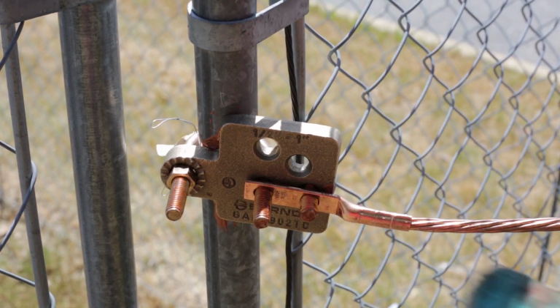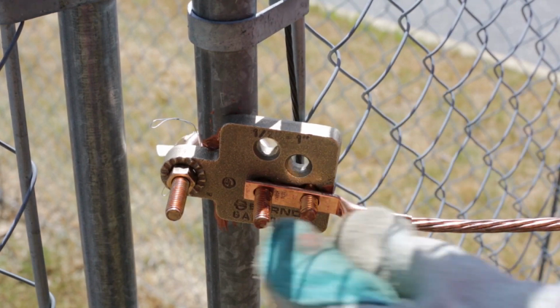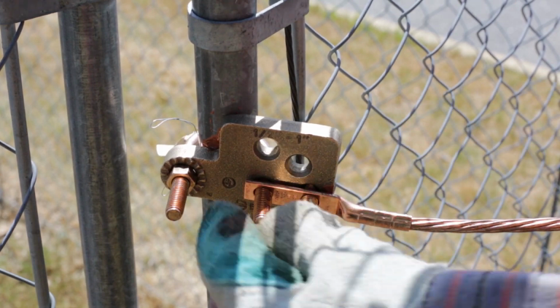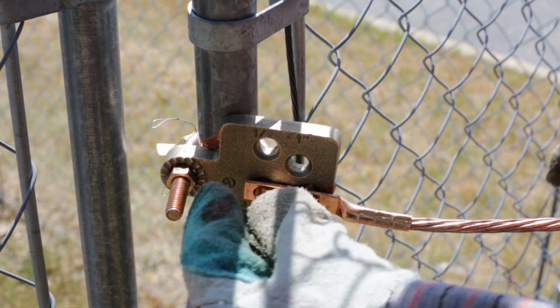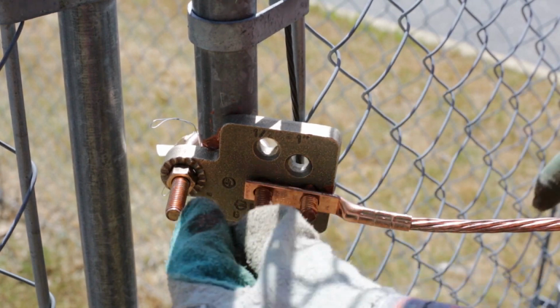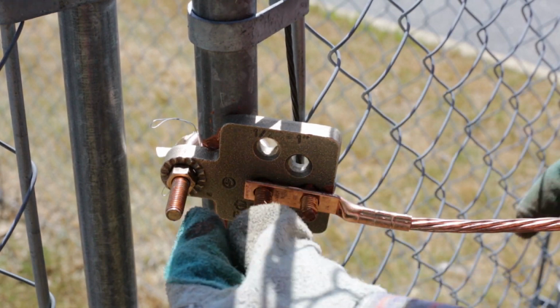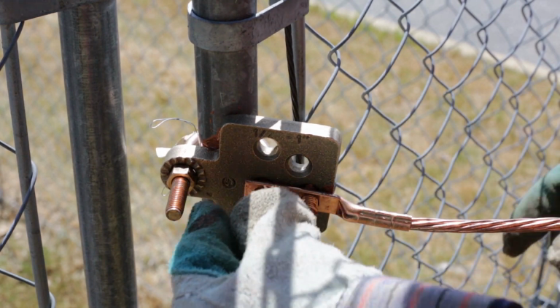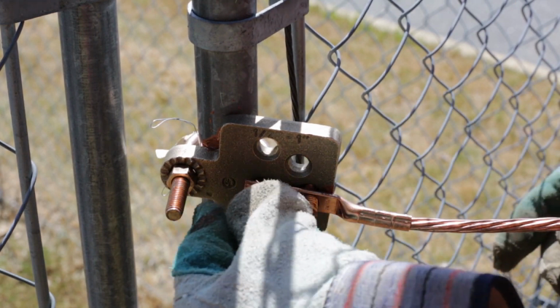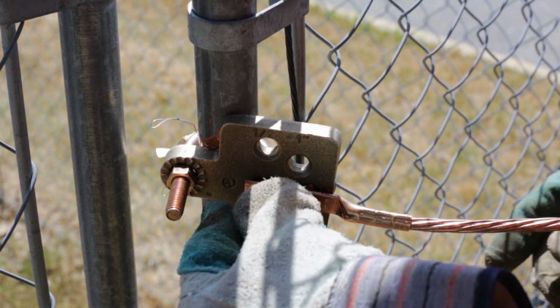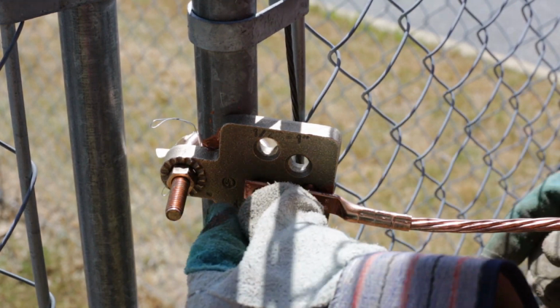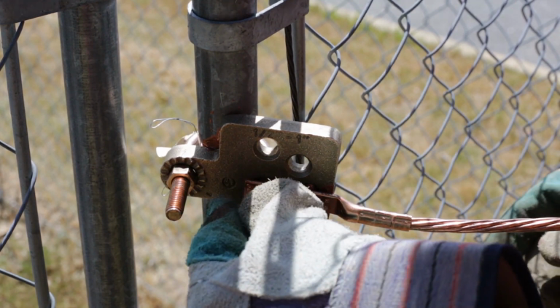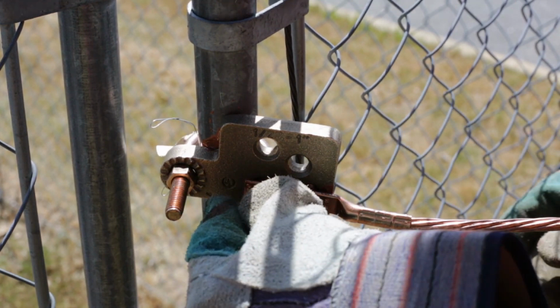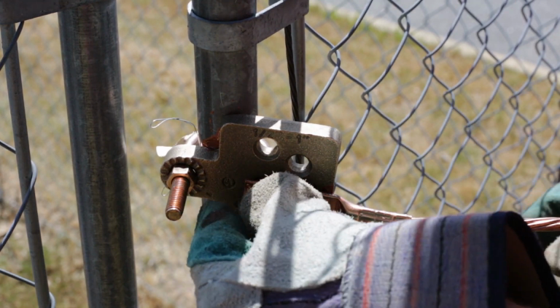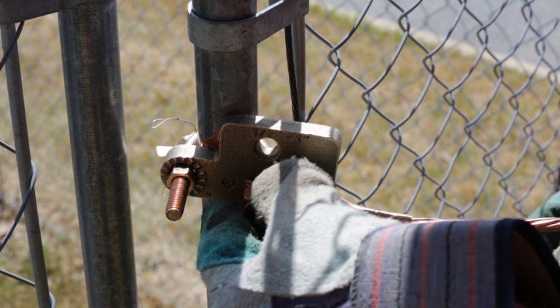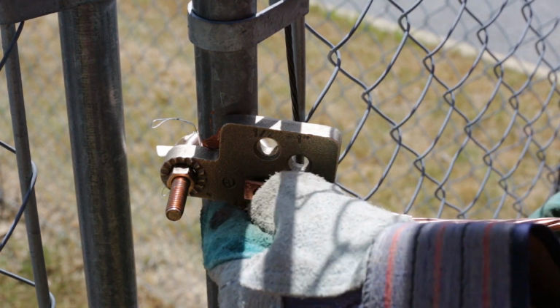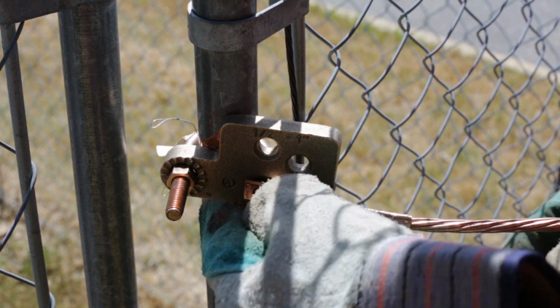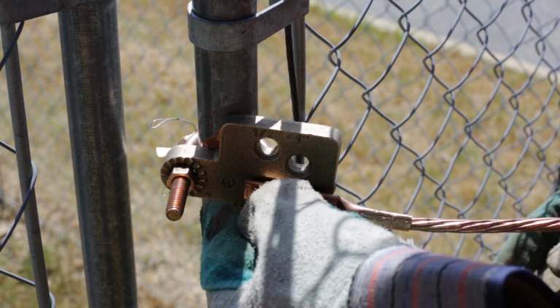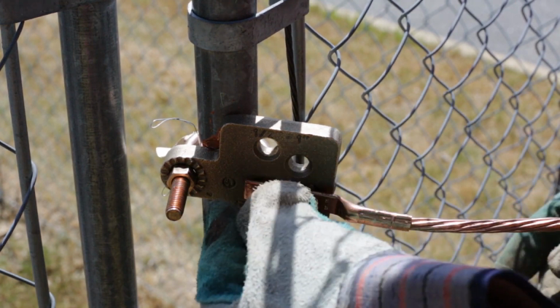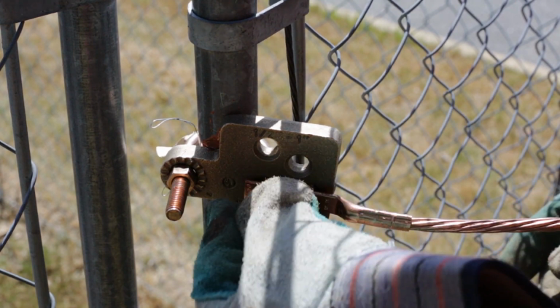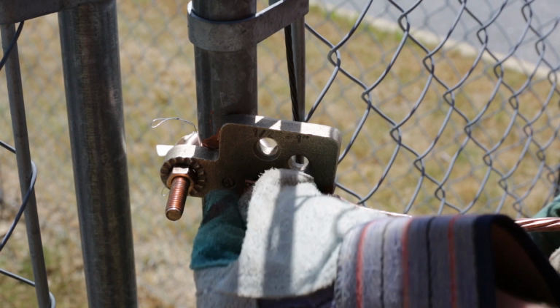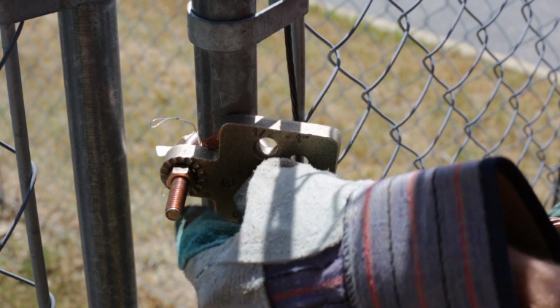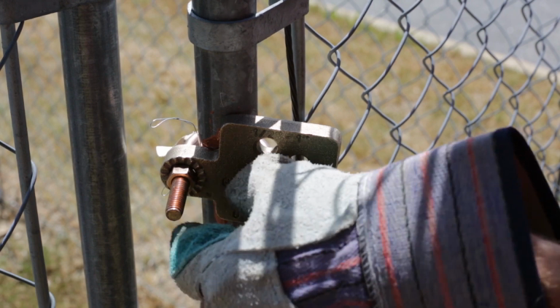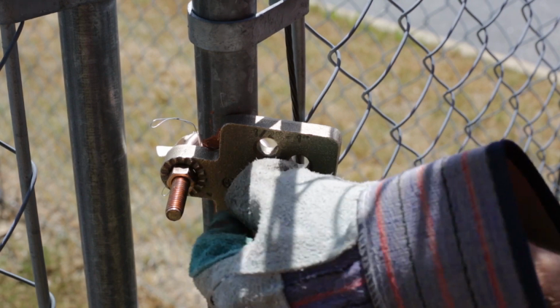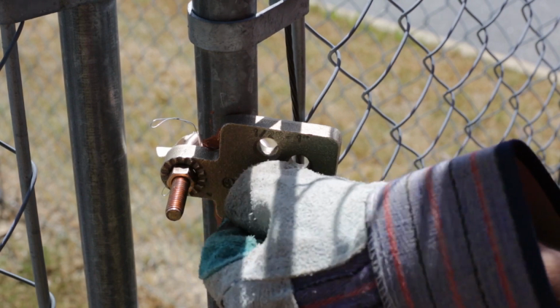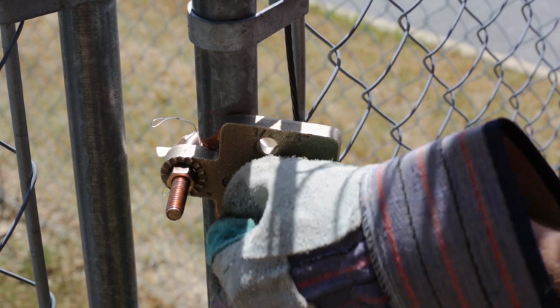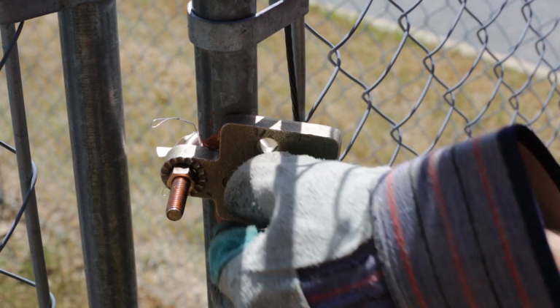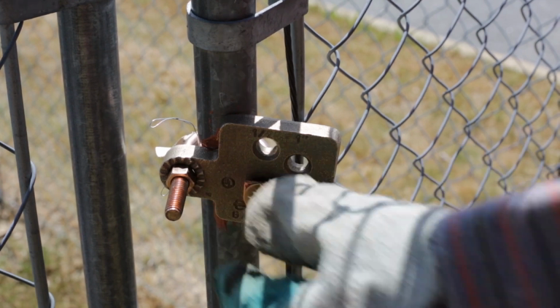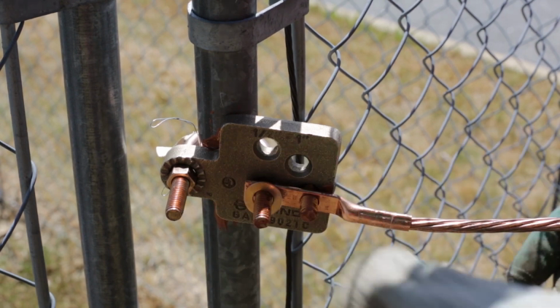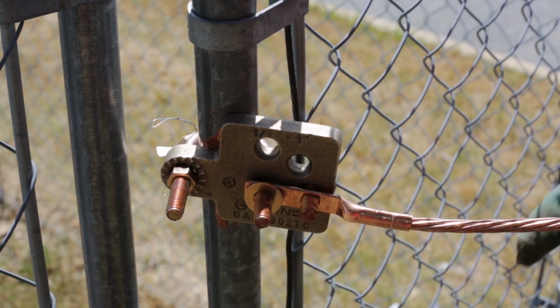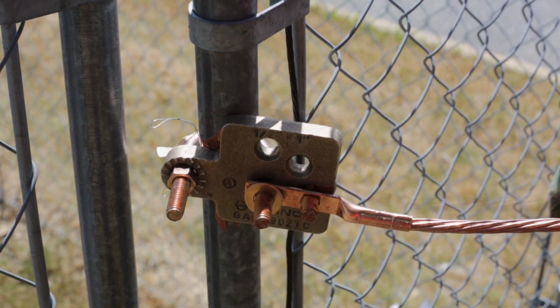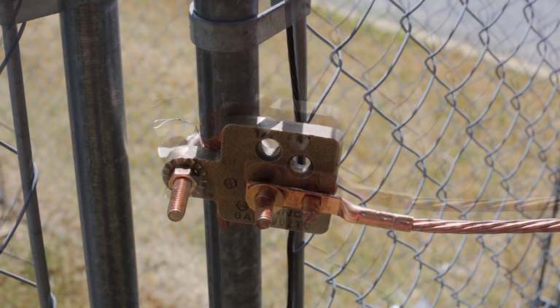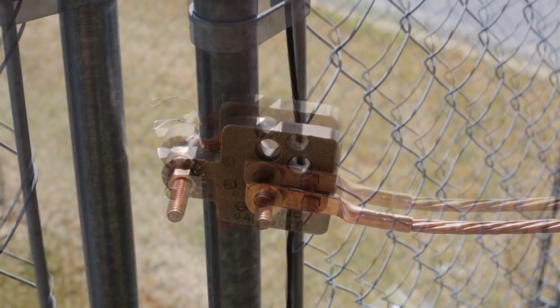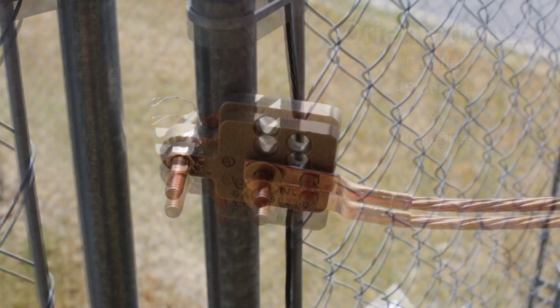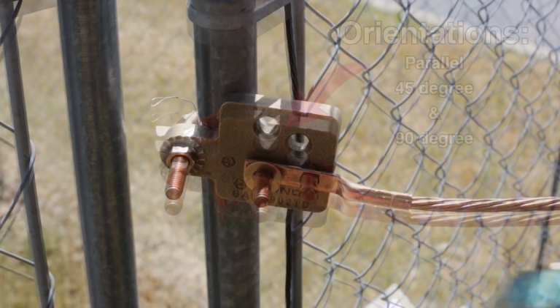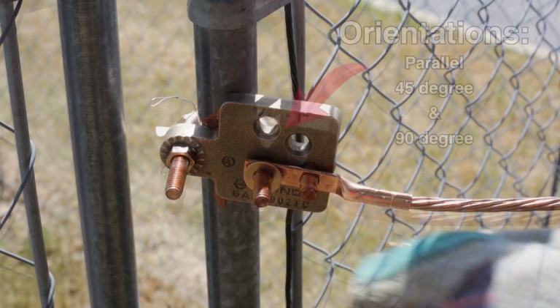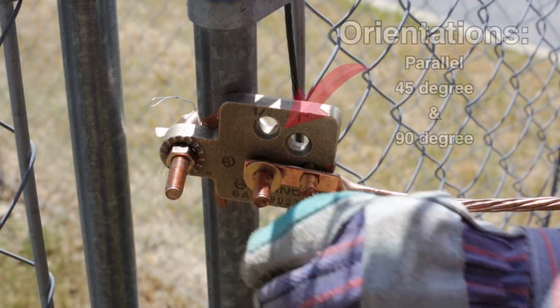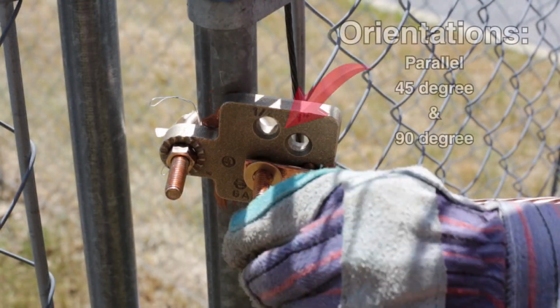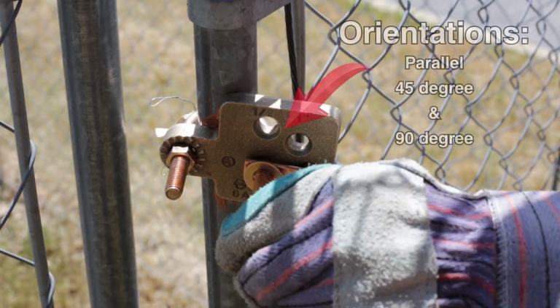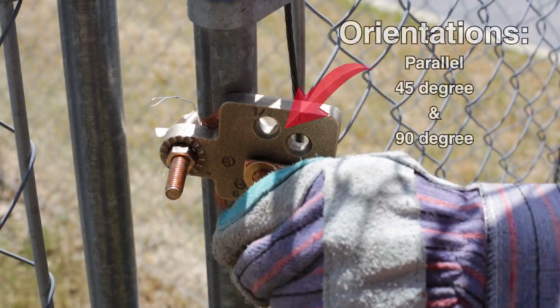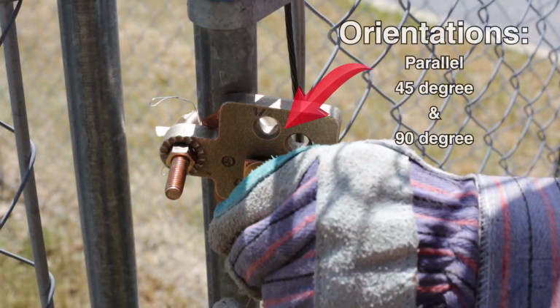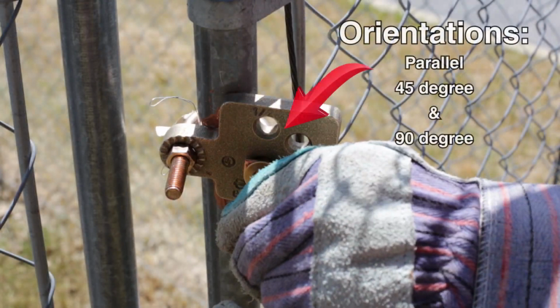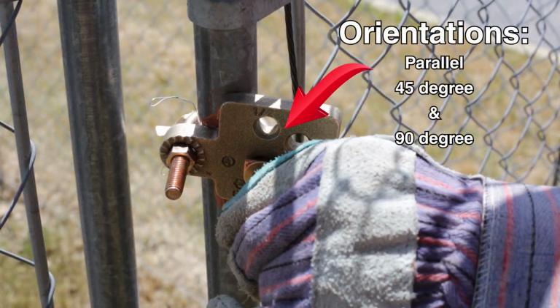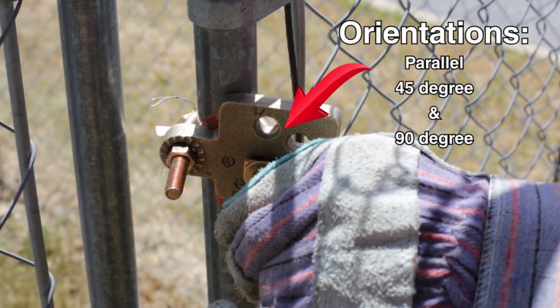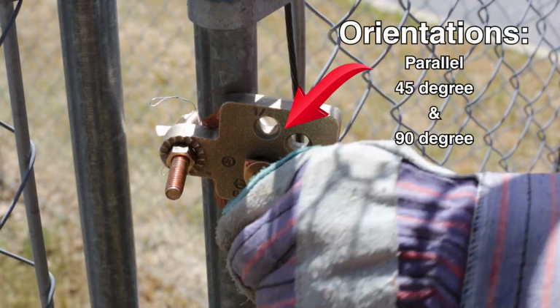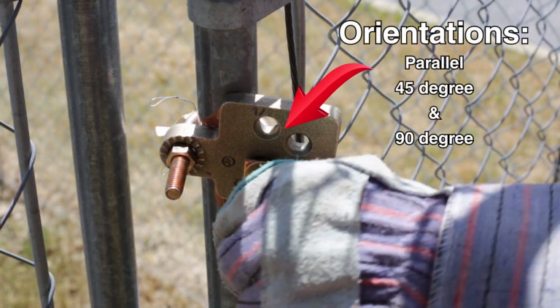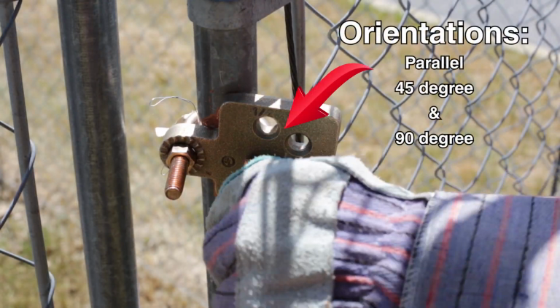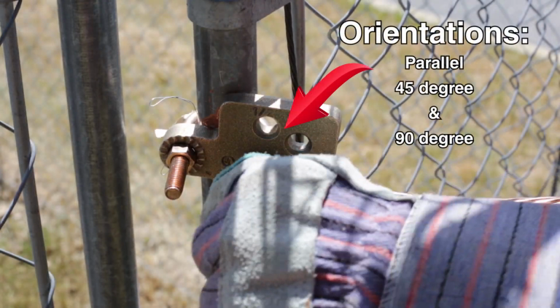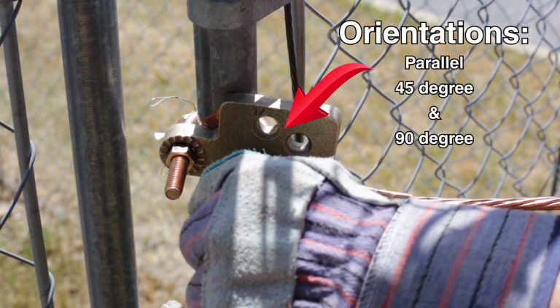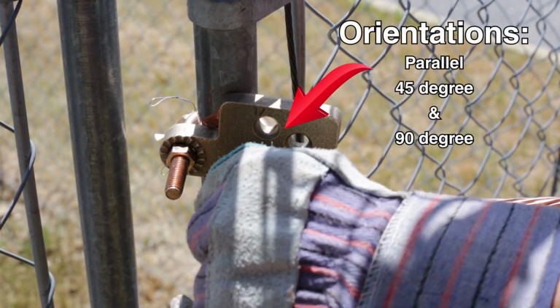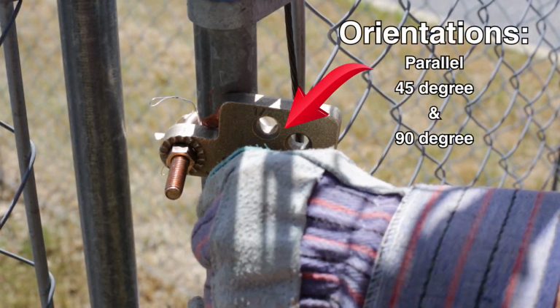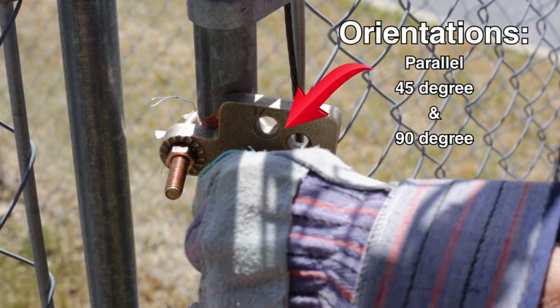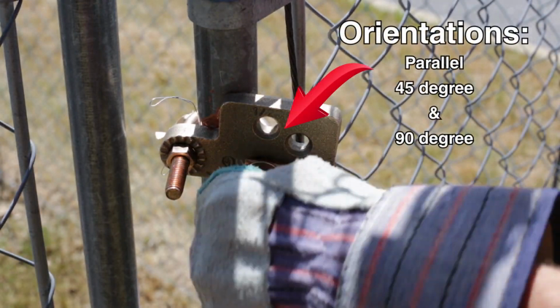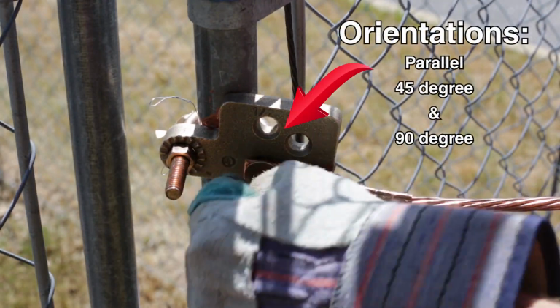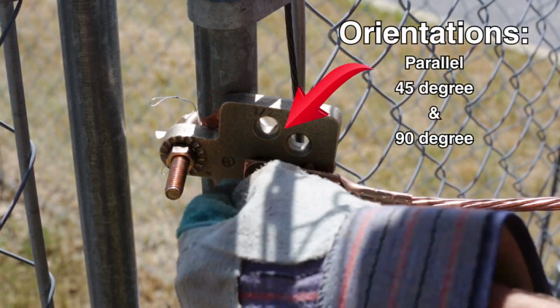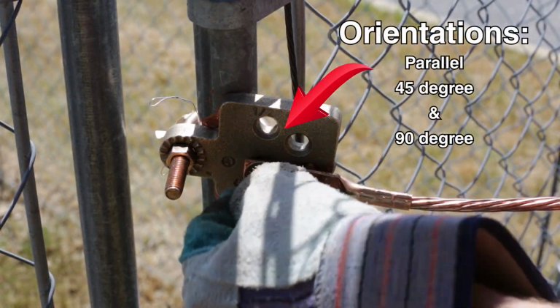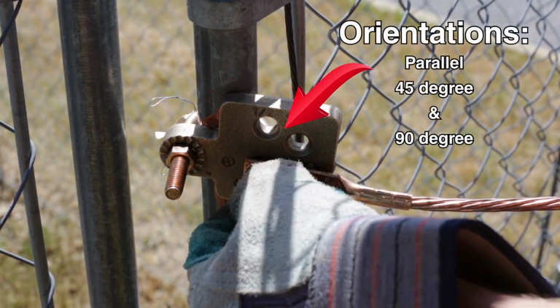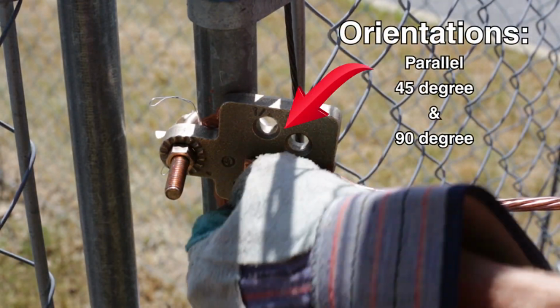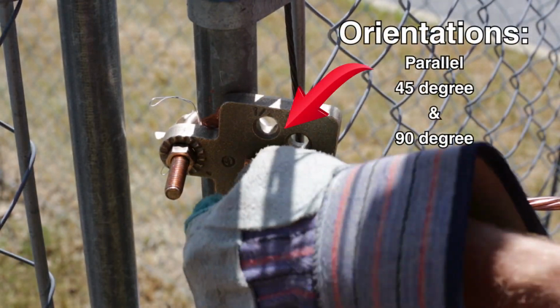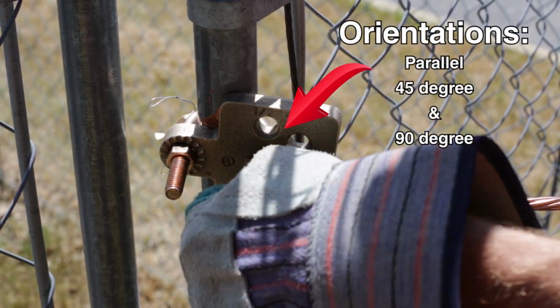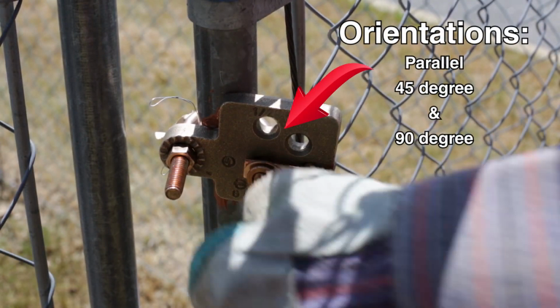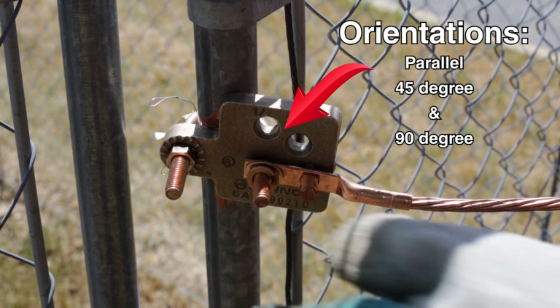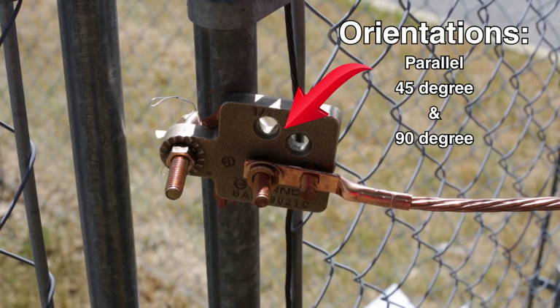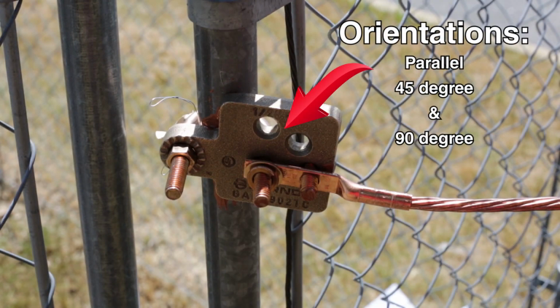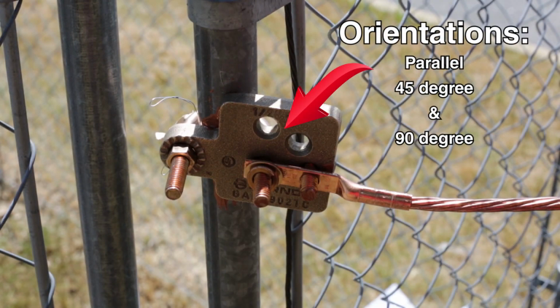Using the TMH kit, orient the lug and install in the desired thru-hole and hand tighten the hardware.